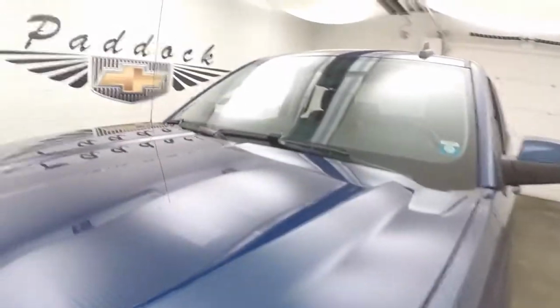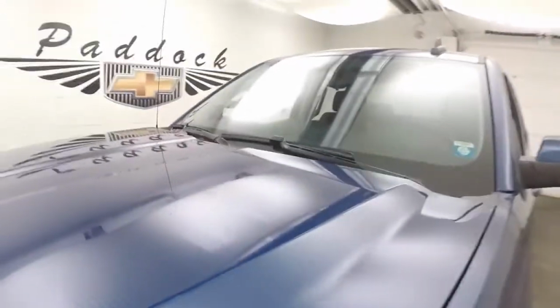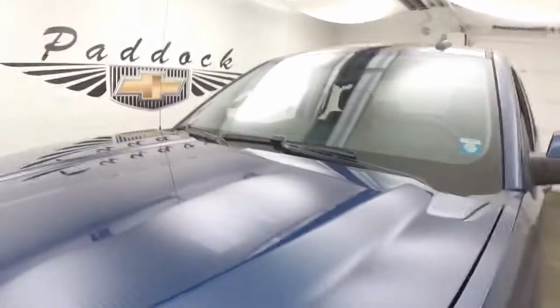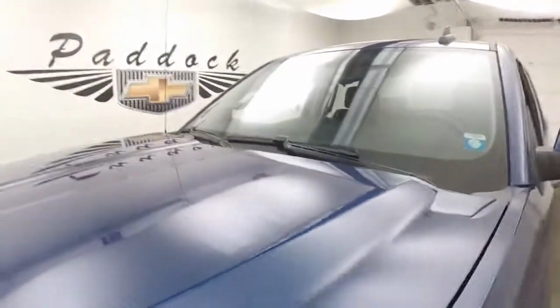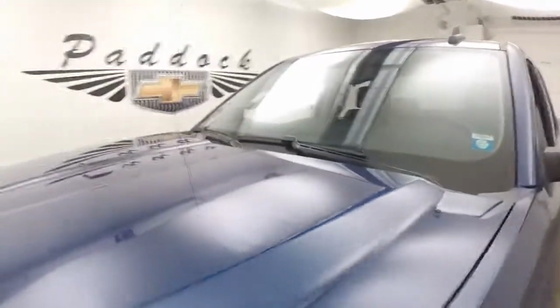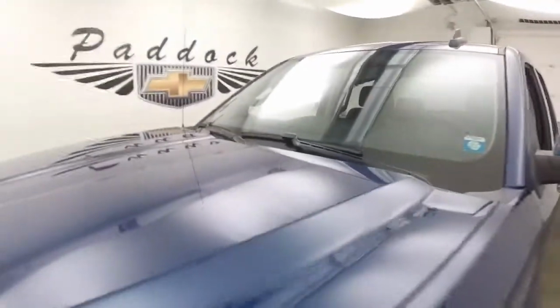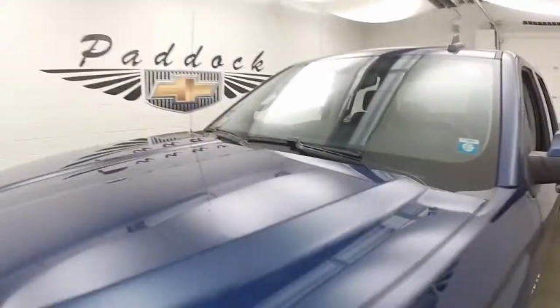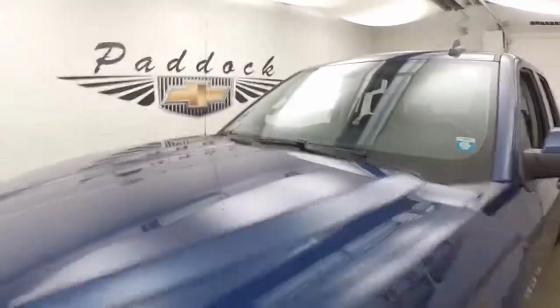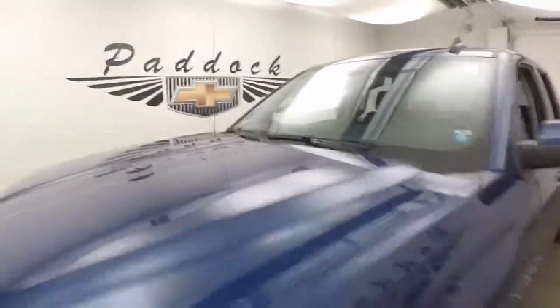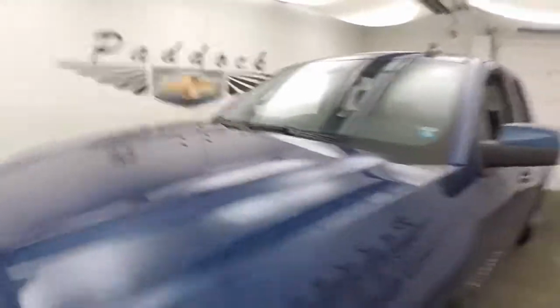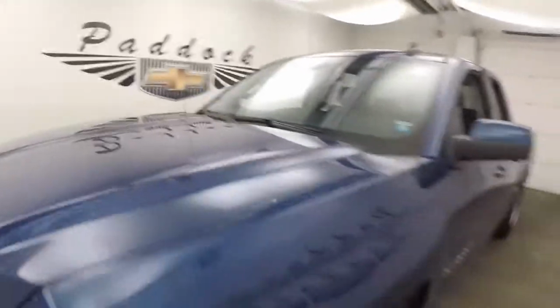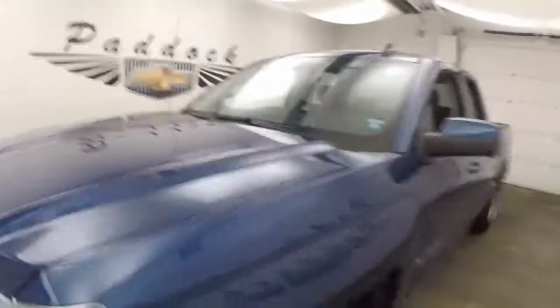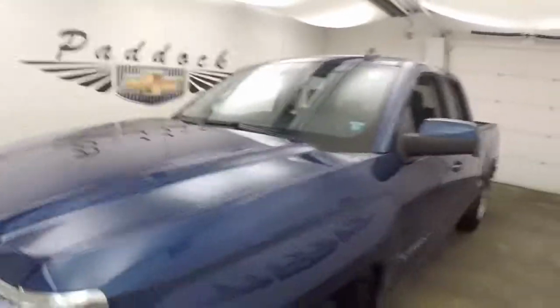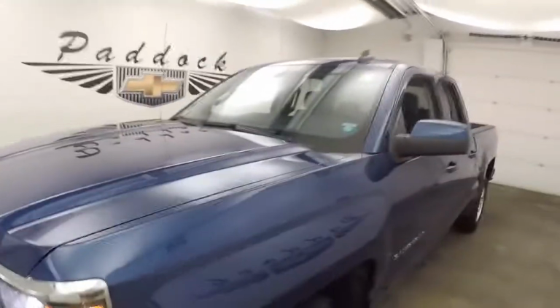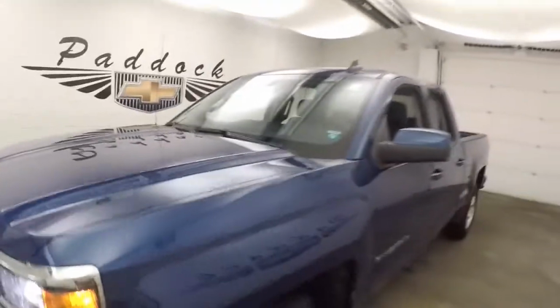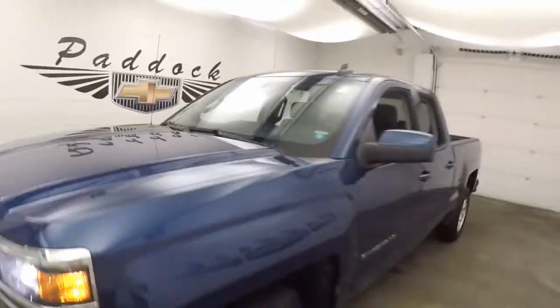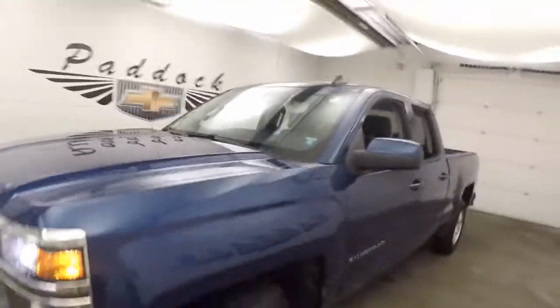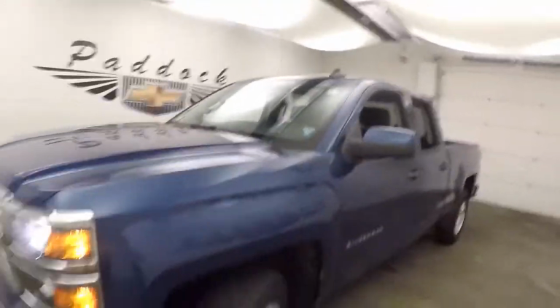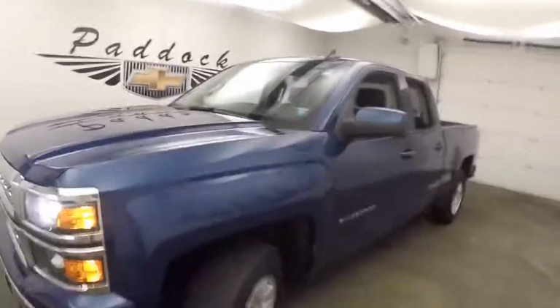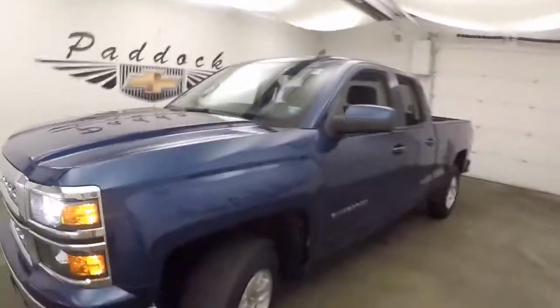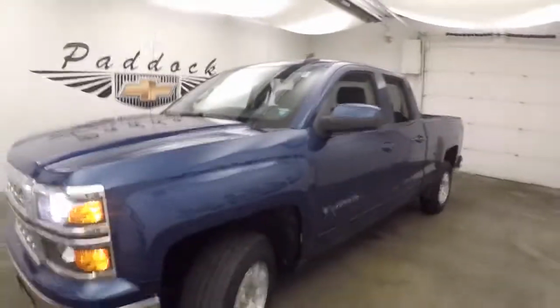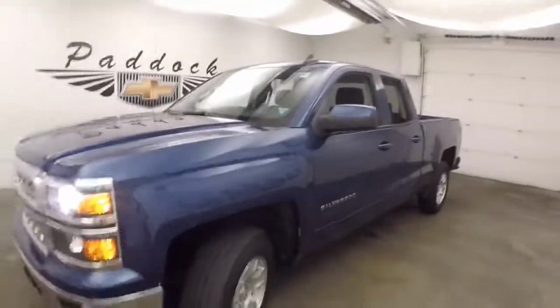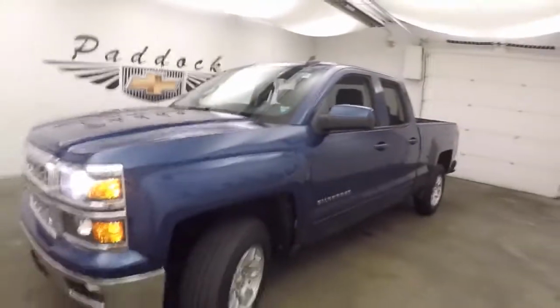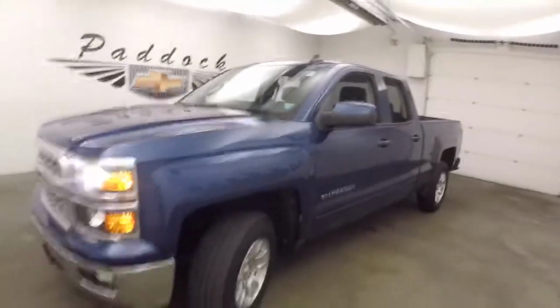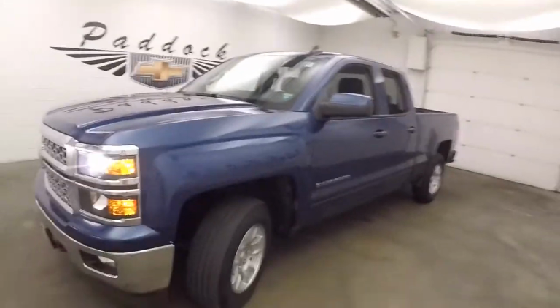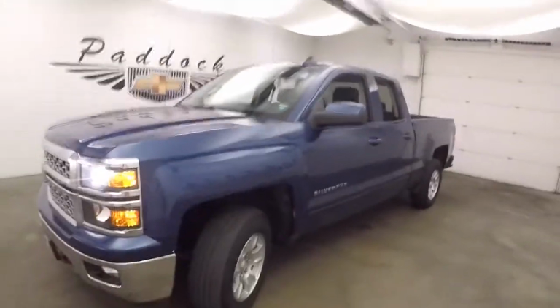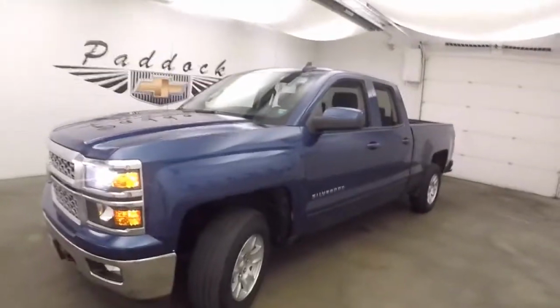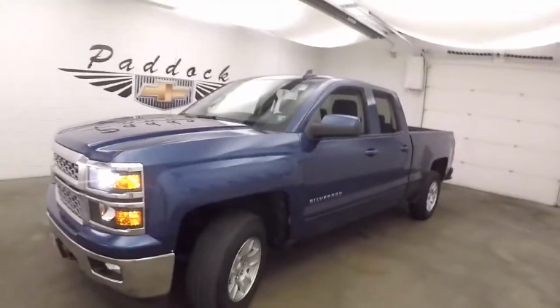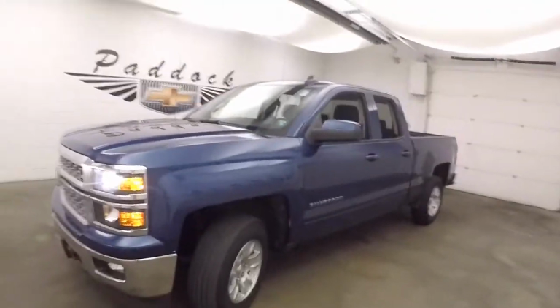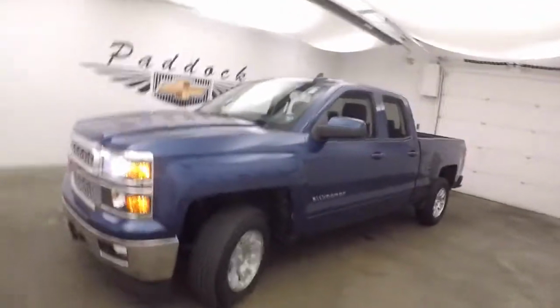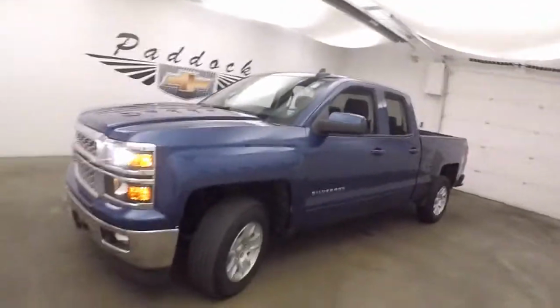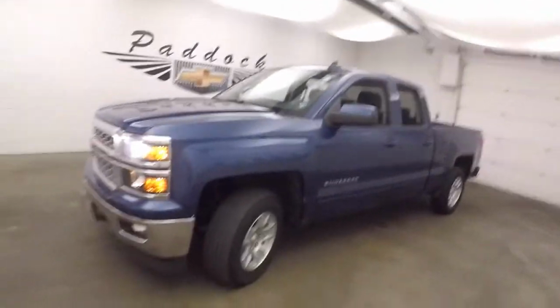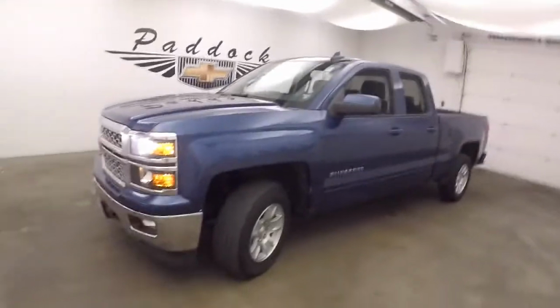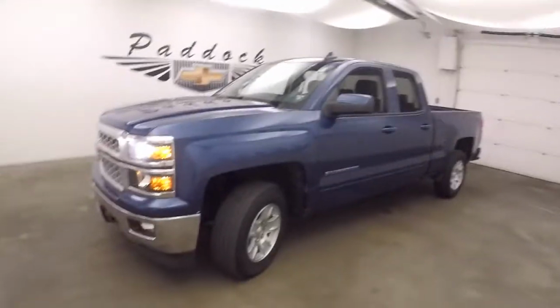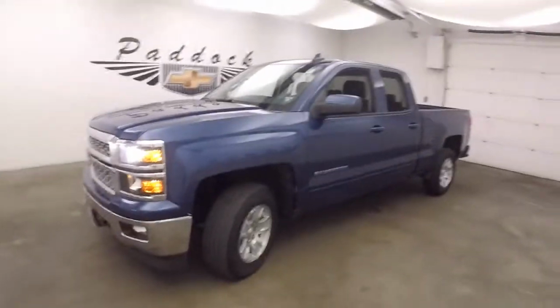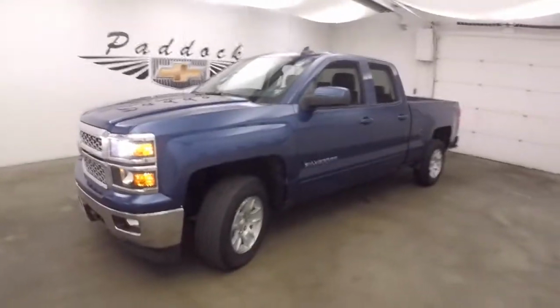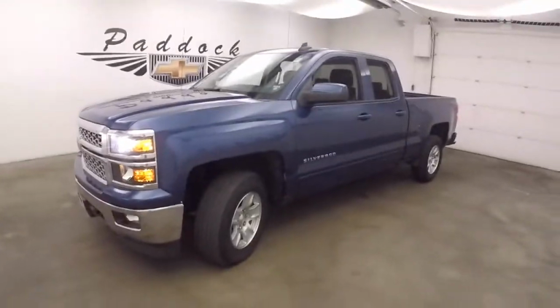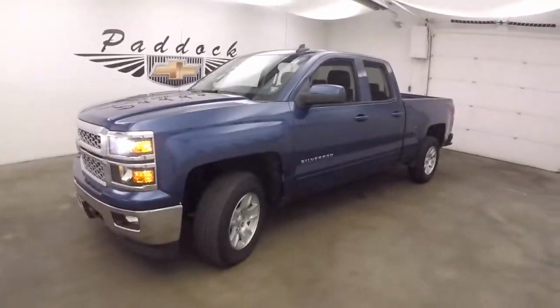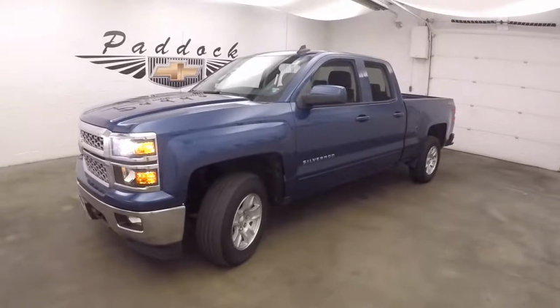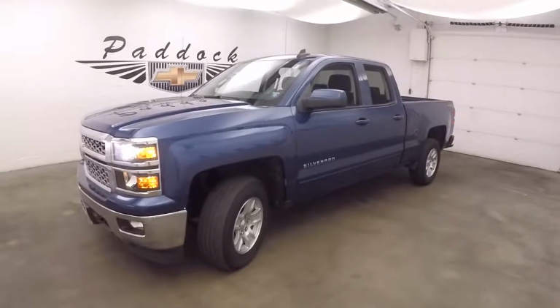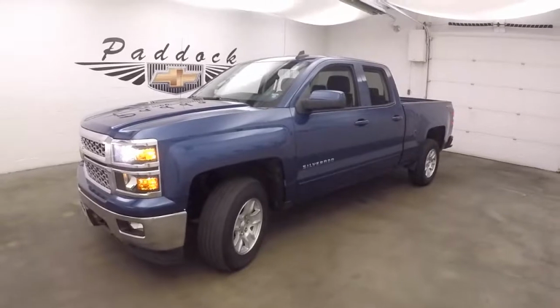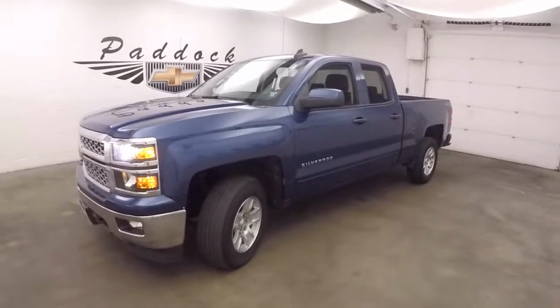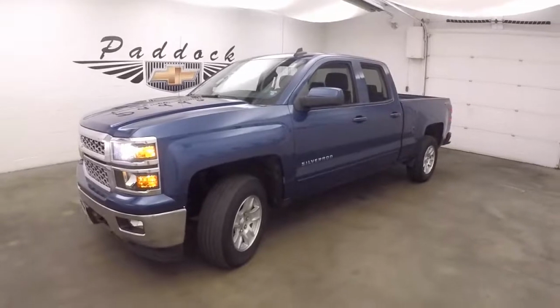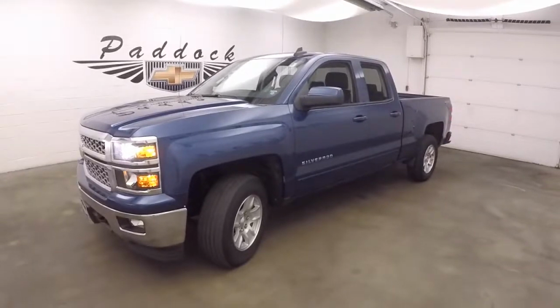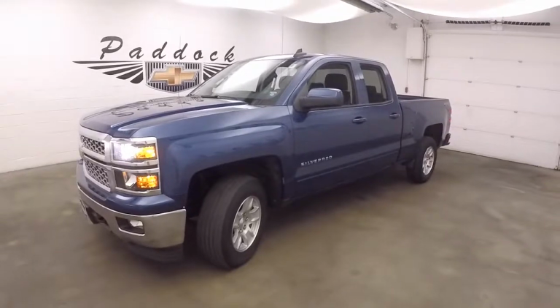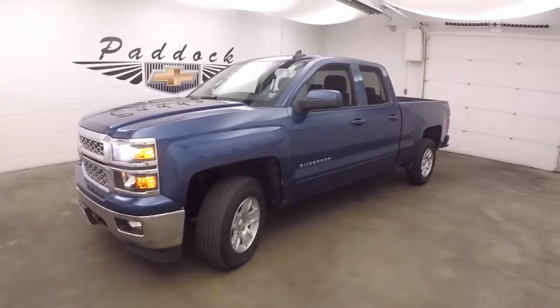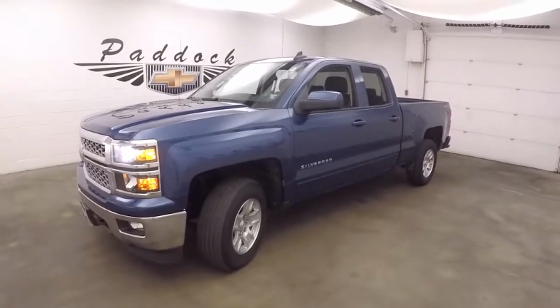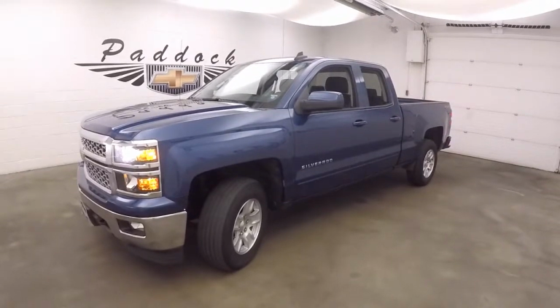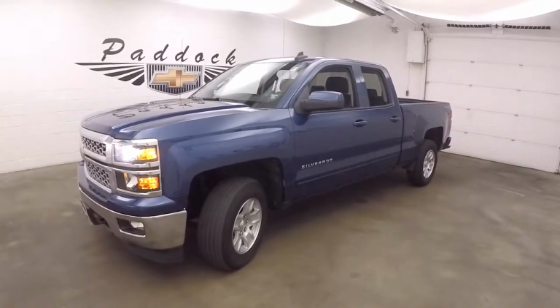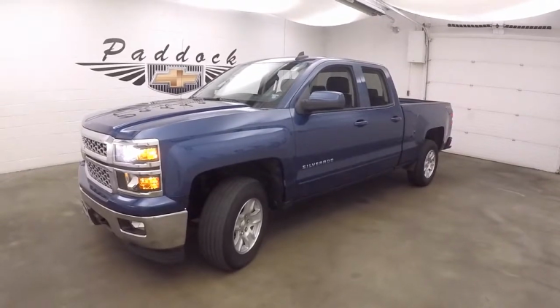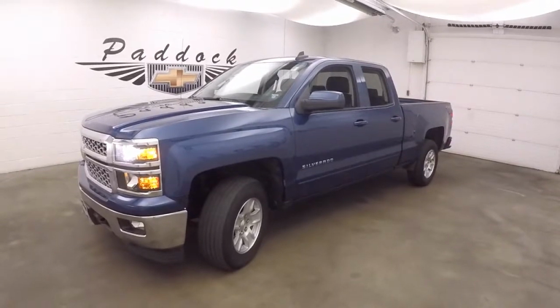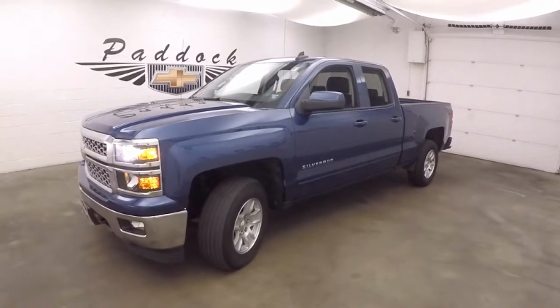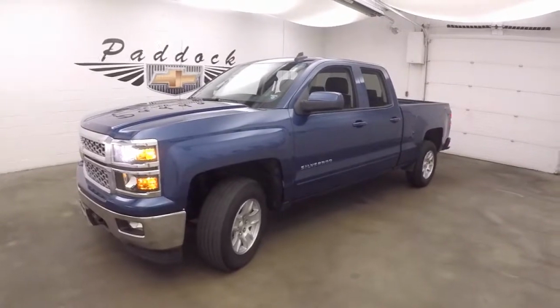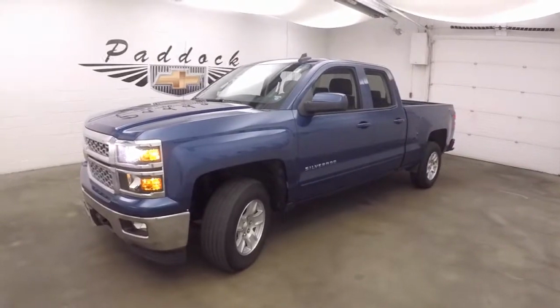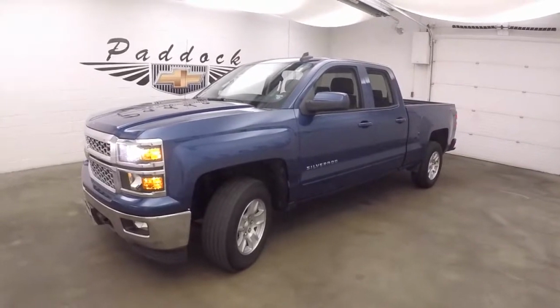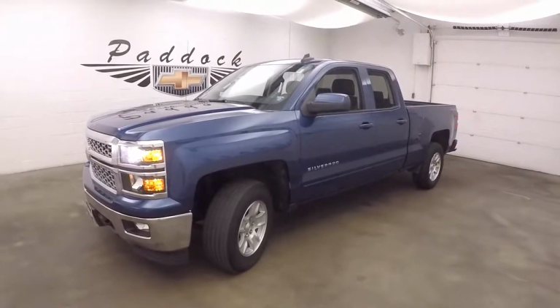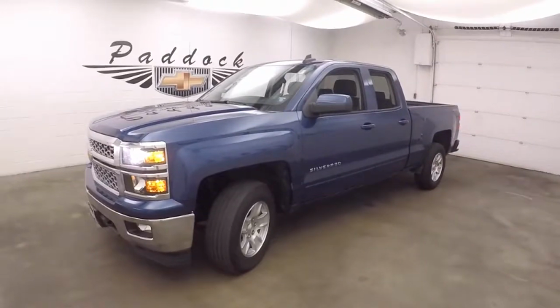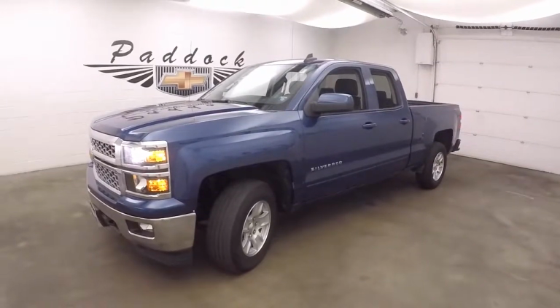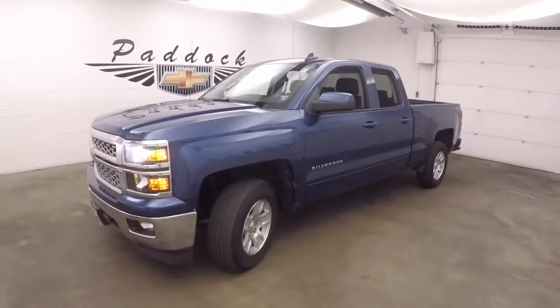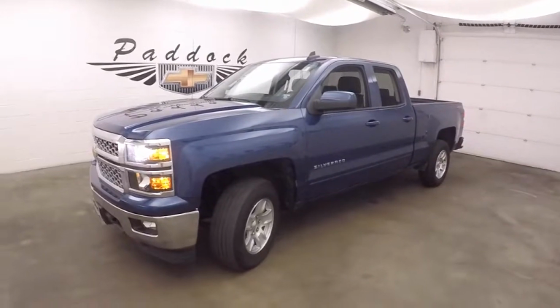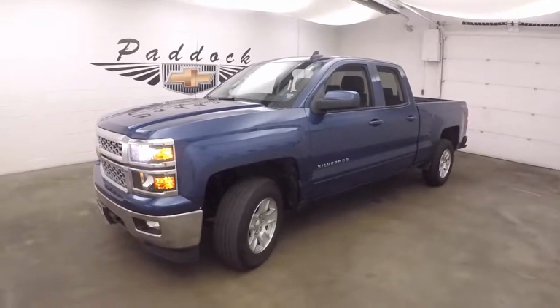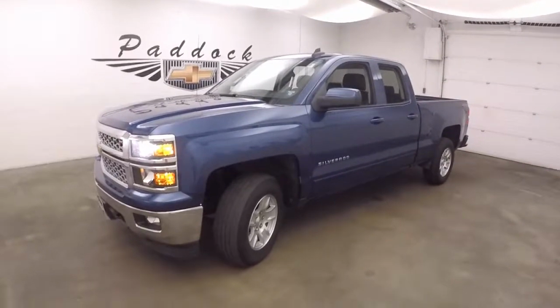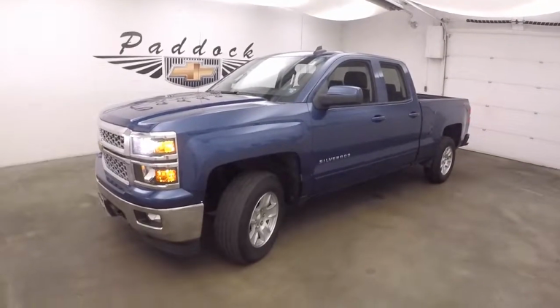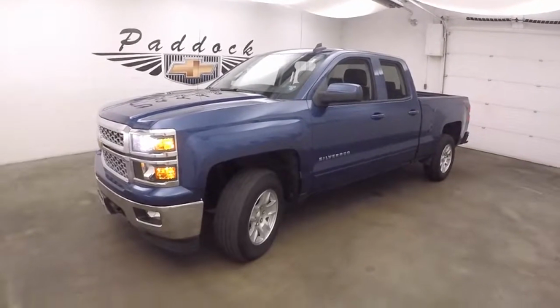It's a 2015 Chevy Silverado 1500 4x4 with the 4.3 liter V6.